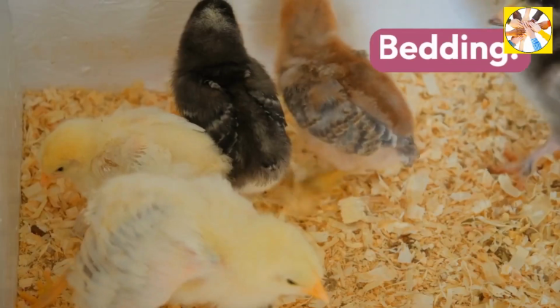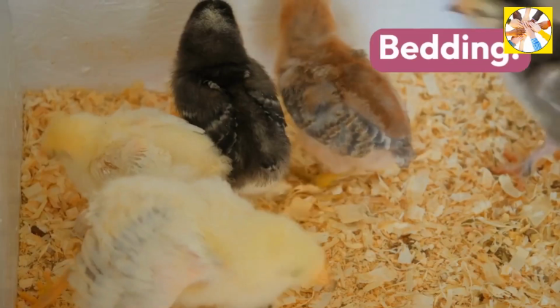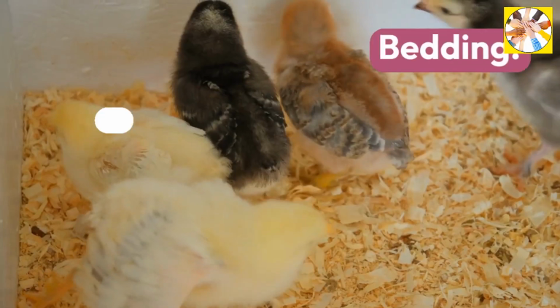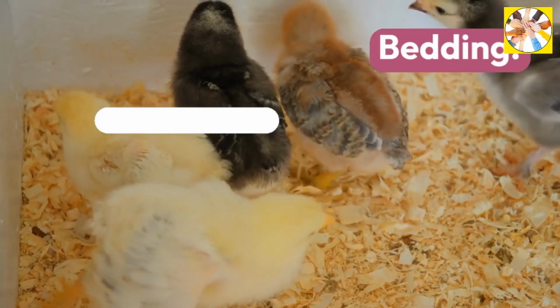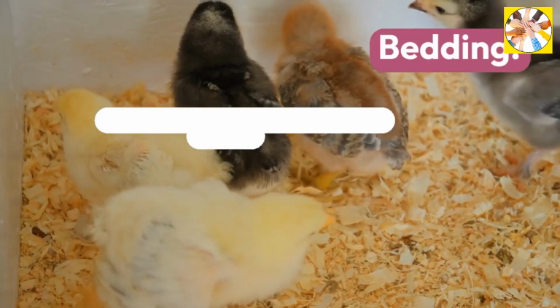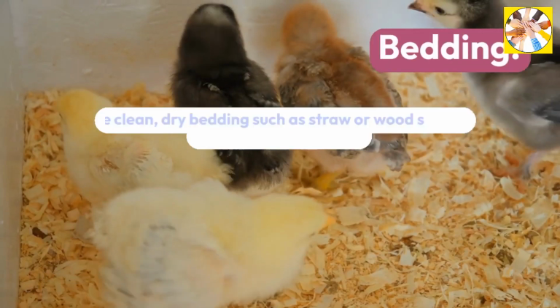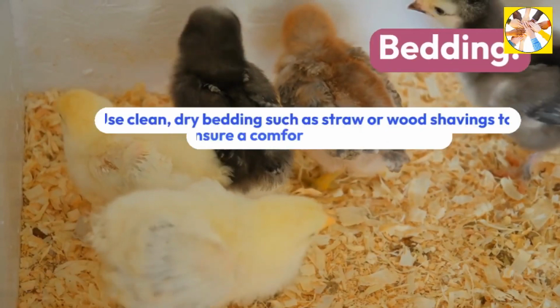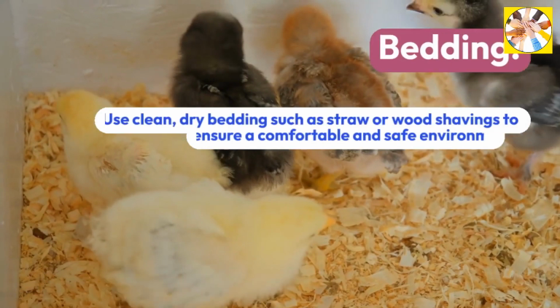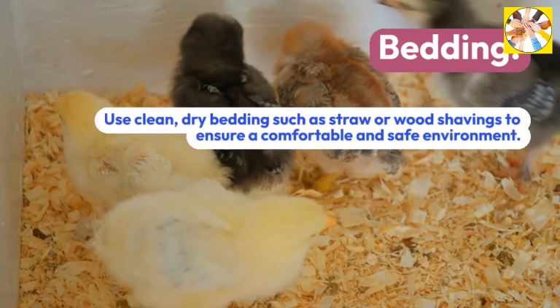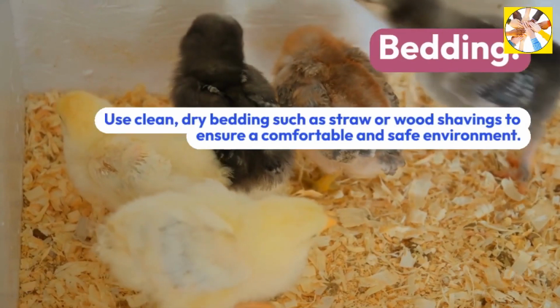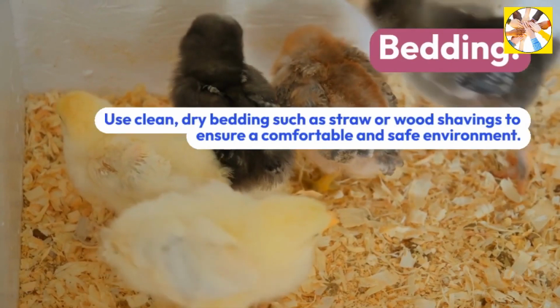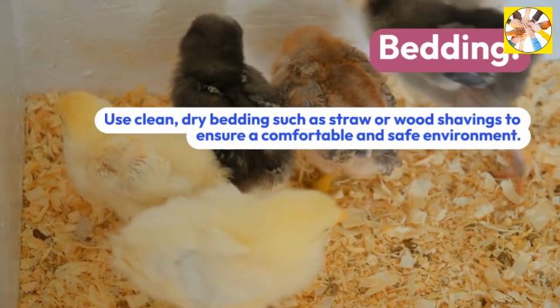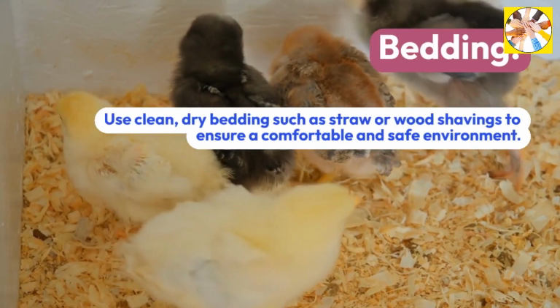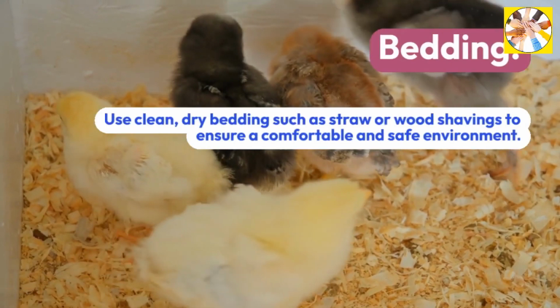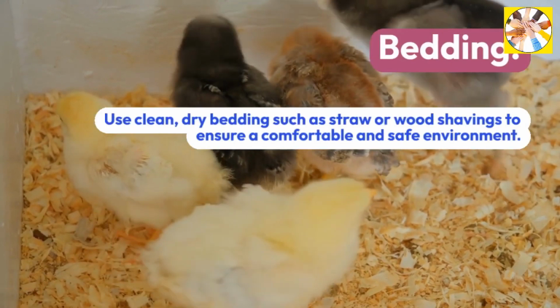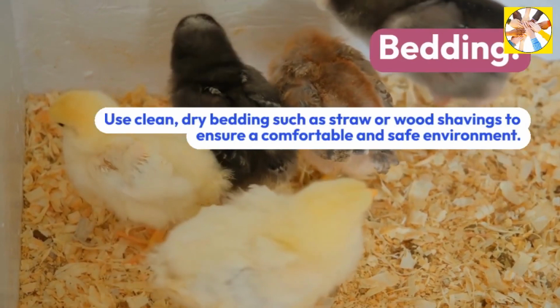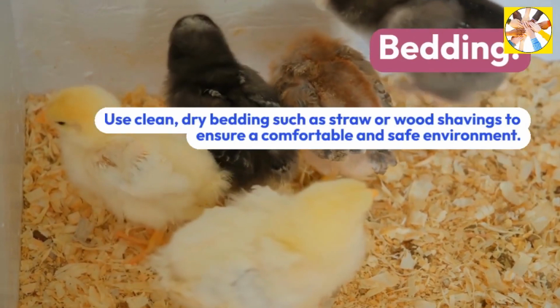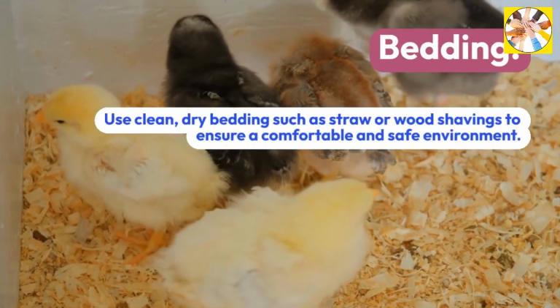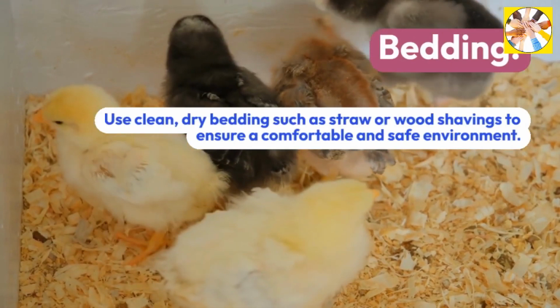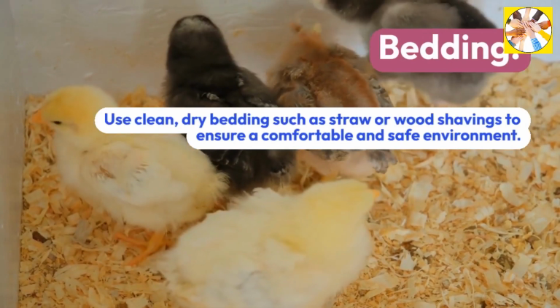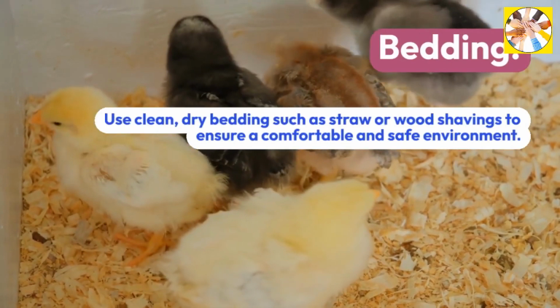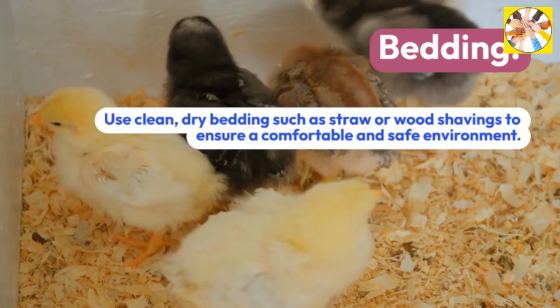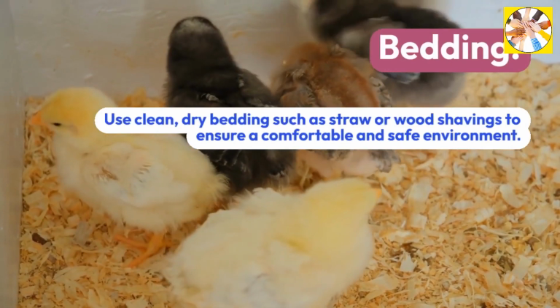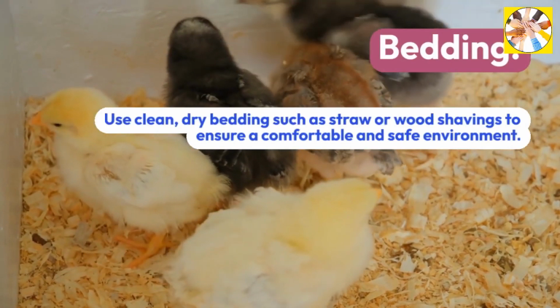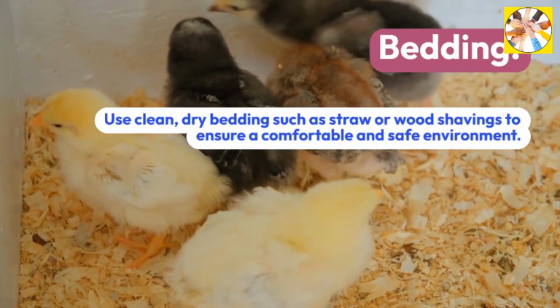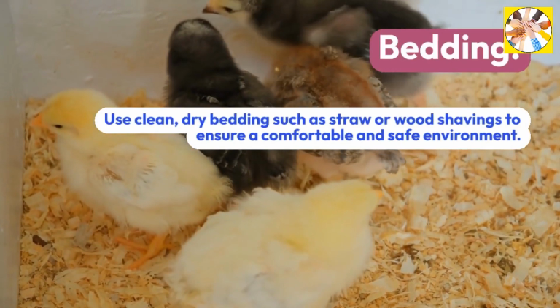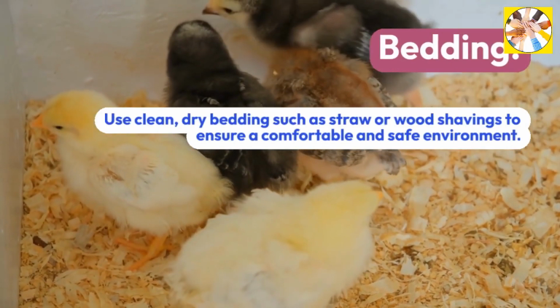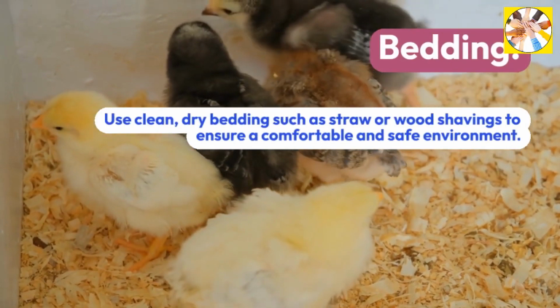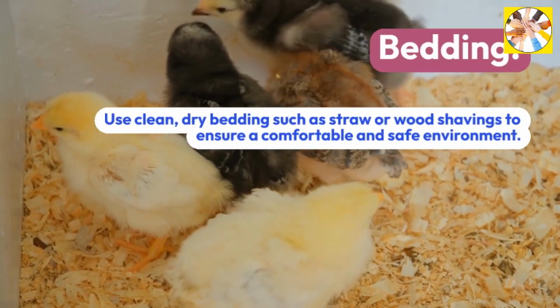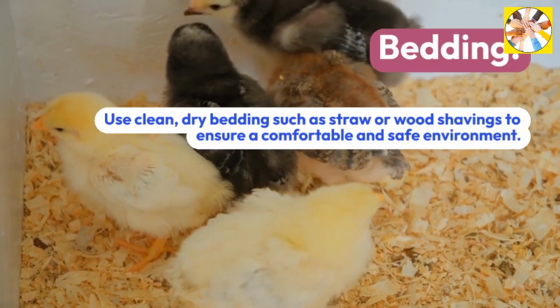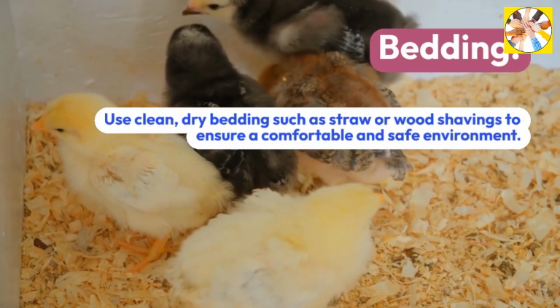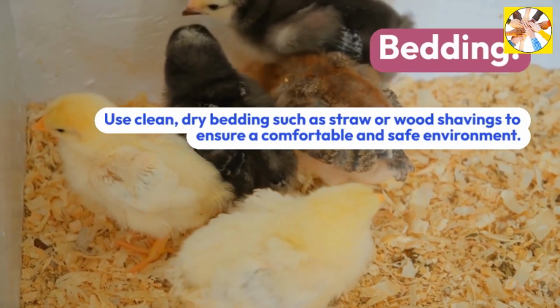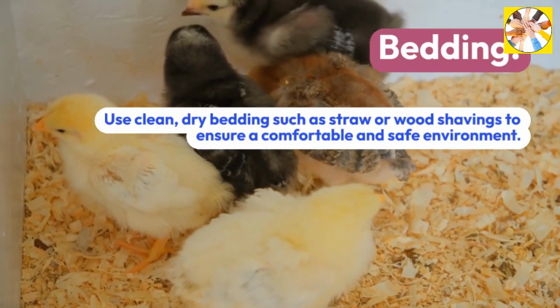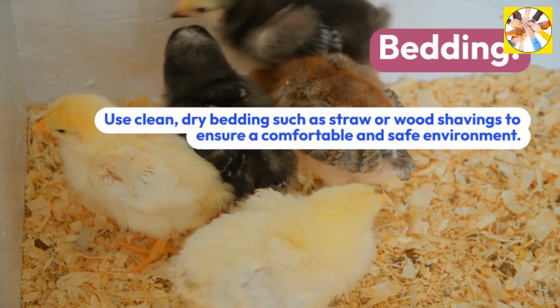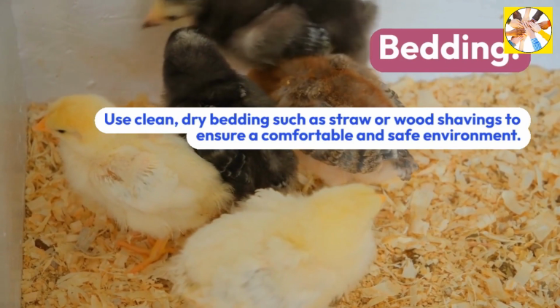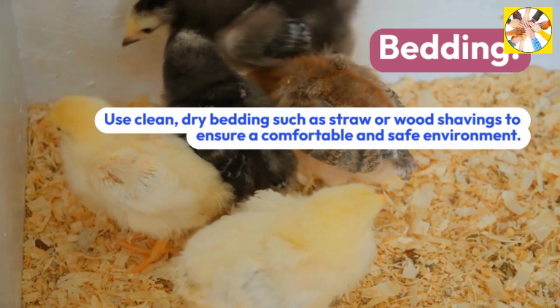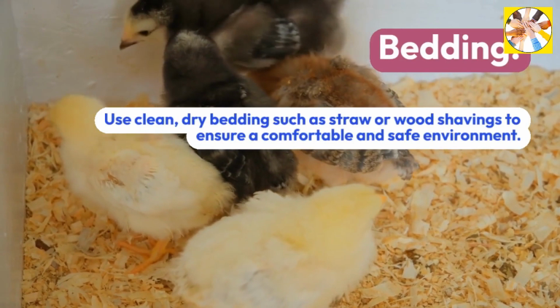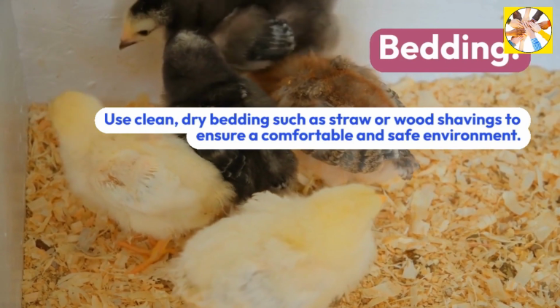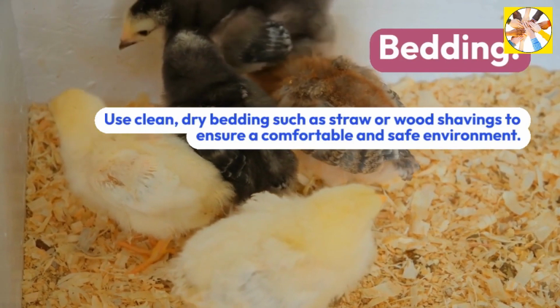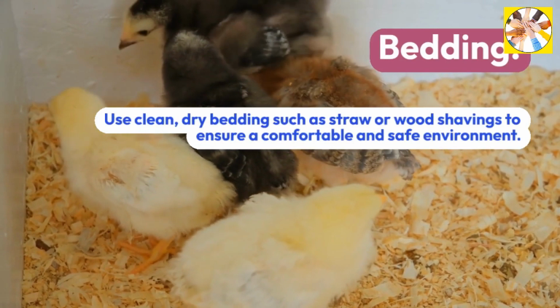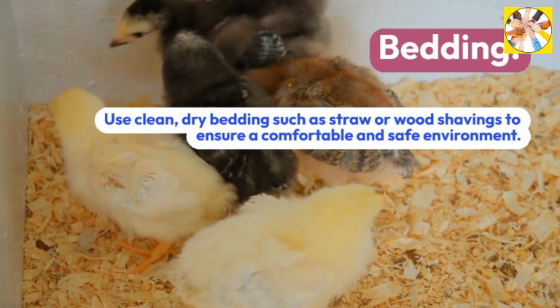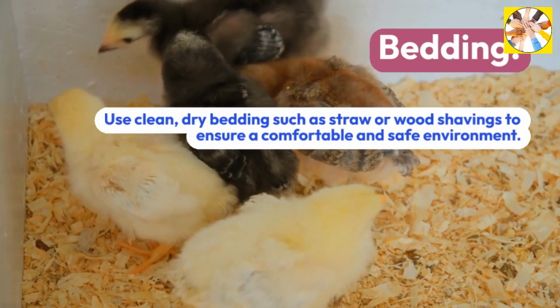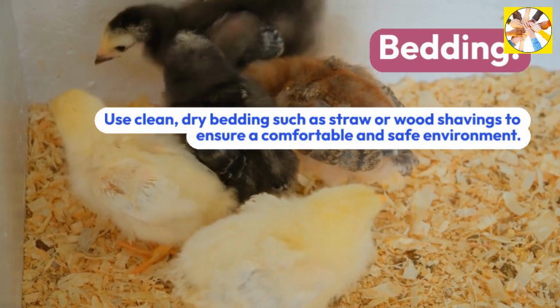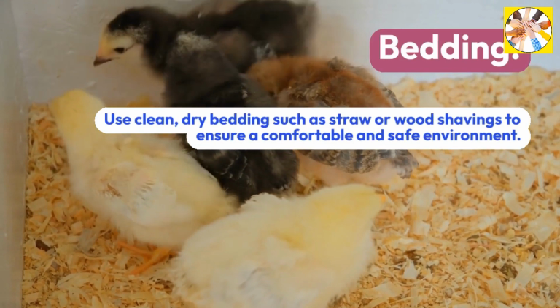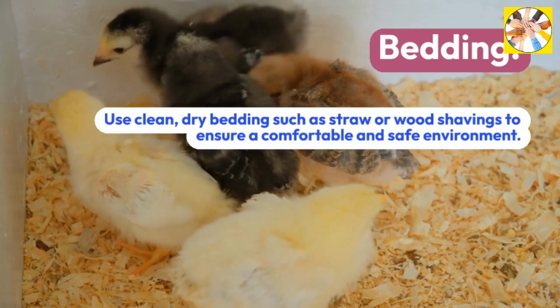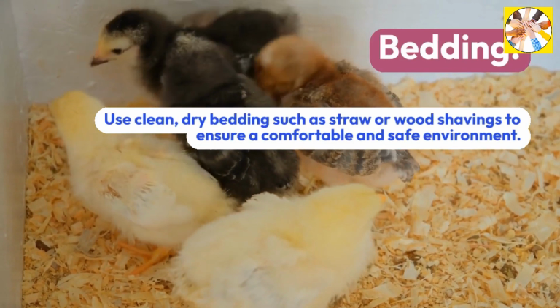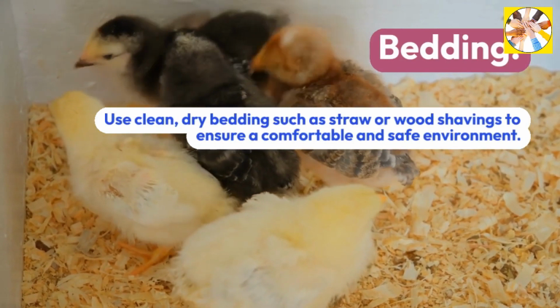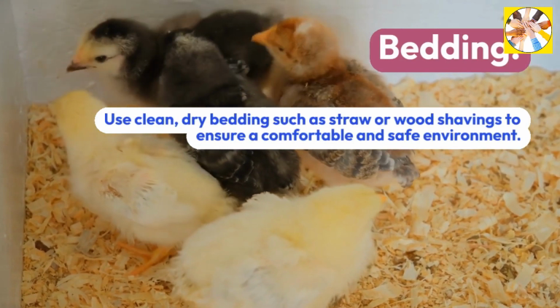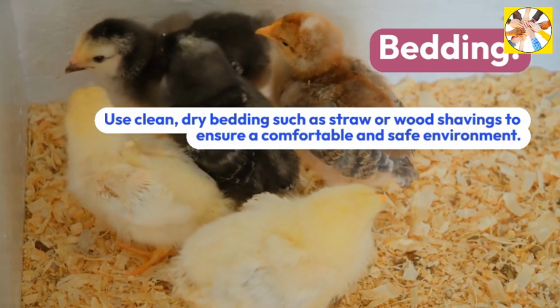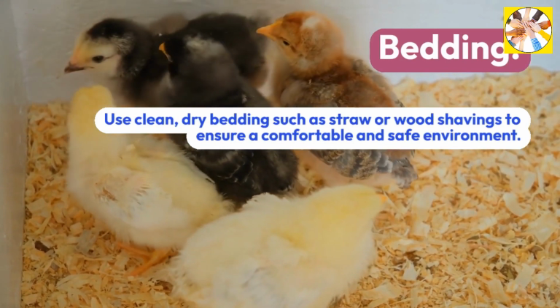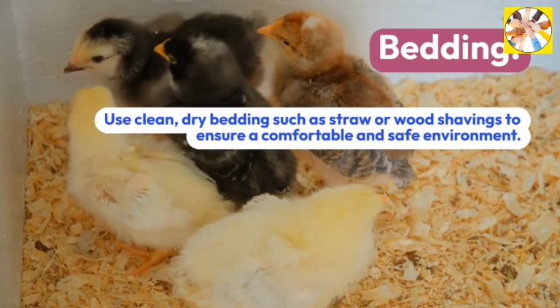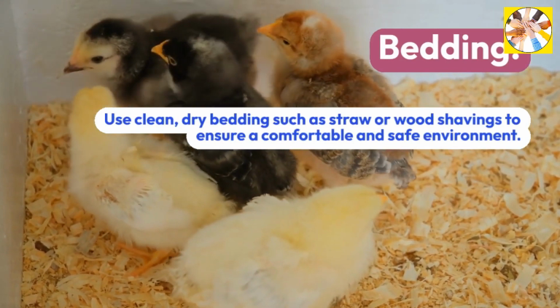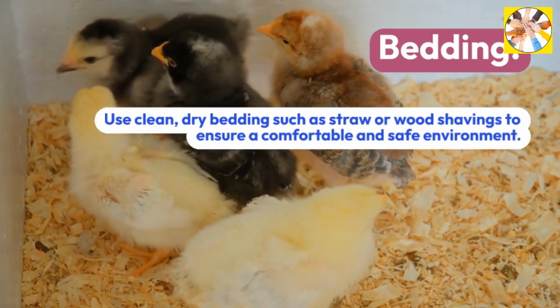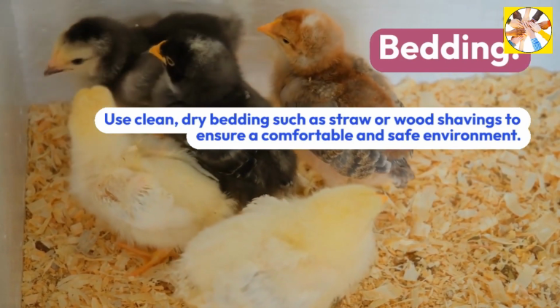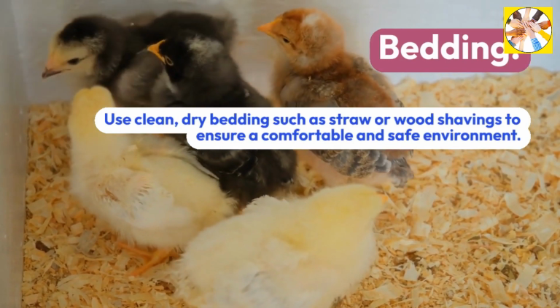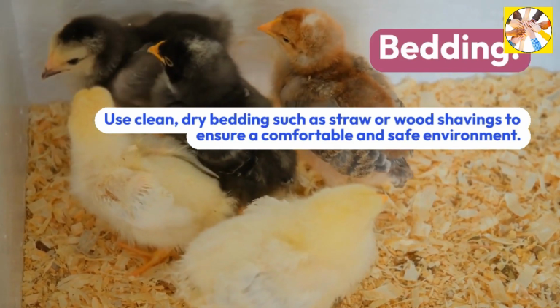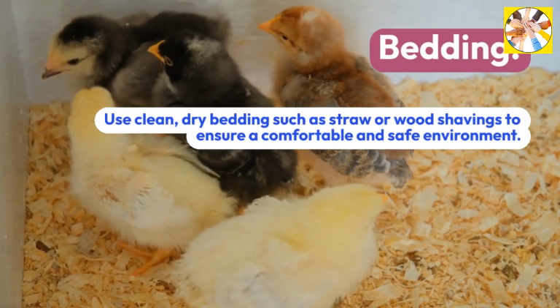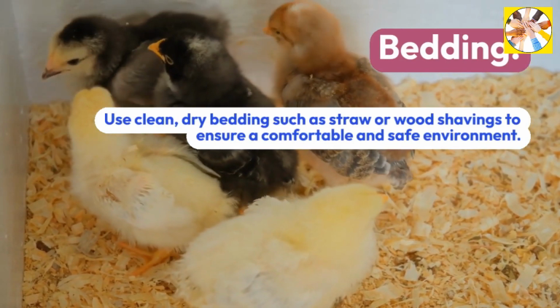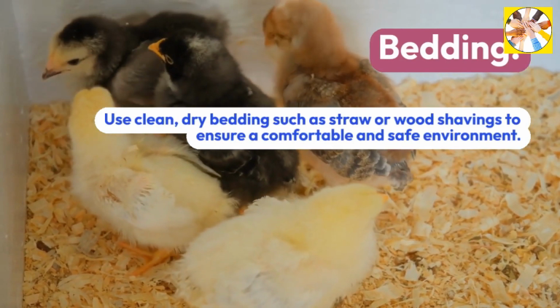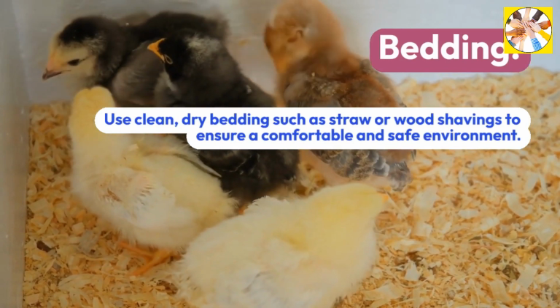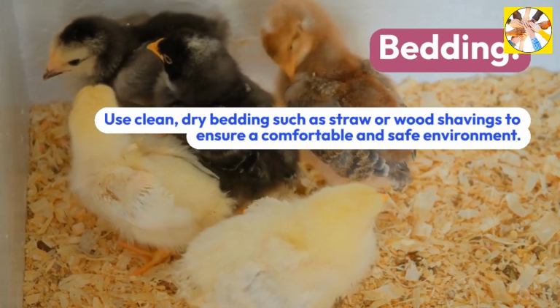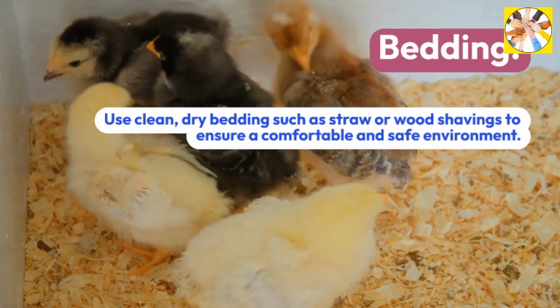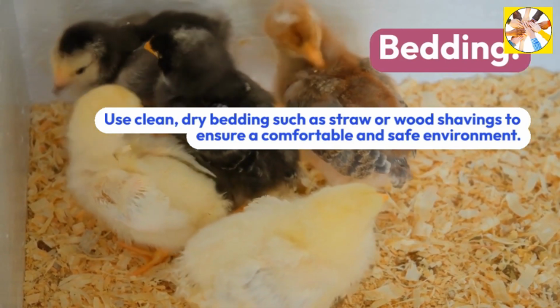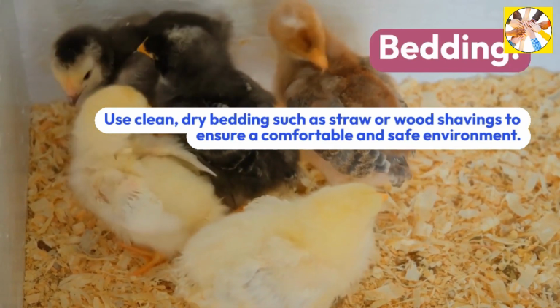Bedding: Use clean, dry bedding such as straw or wood shavings to ensure a comfortable and safe environment.